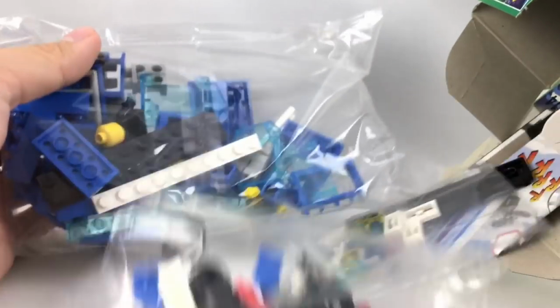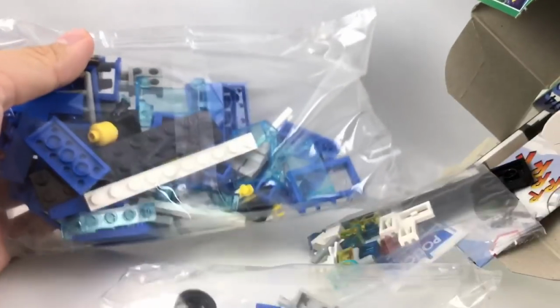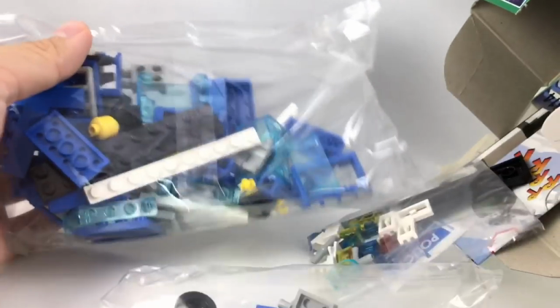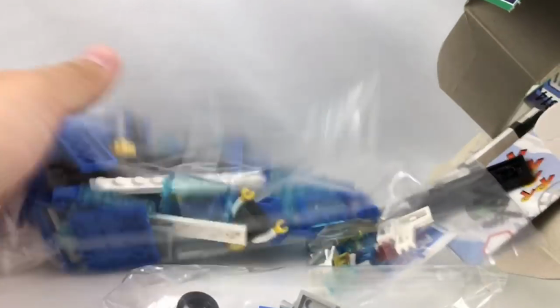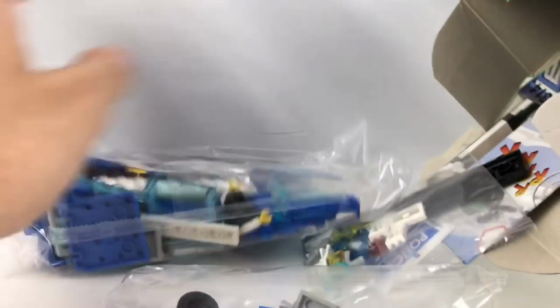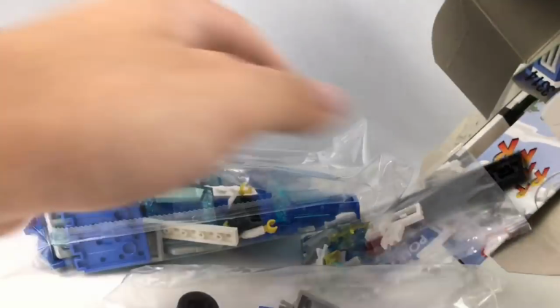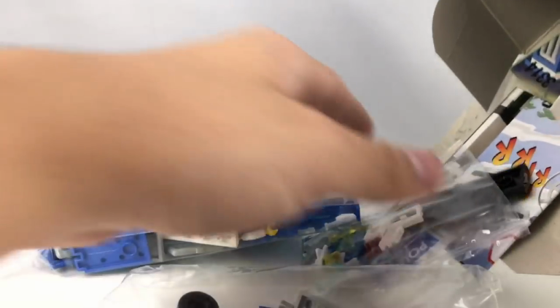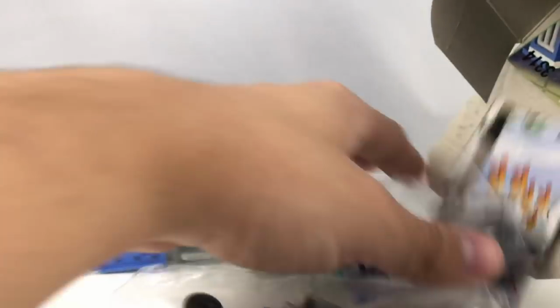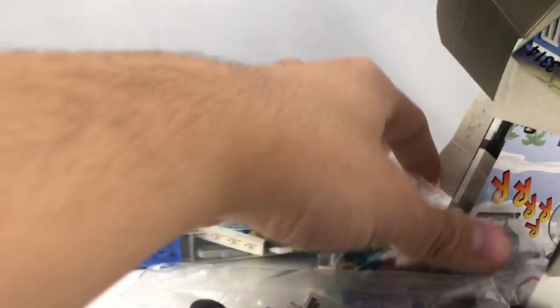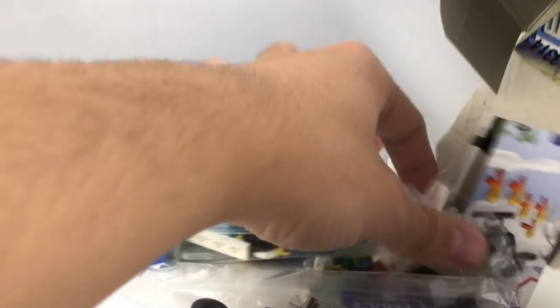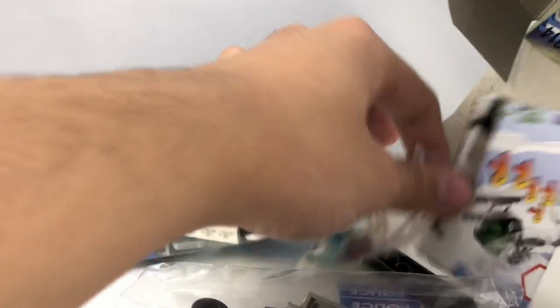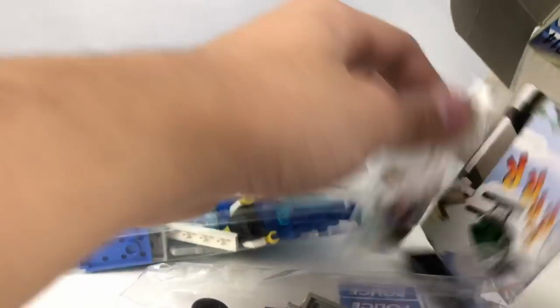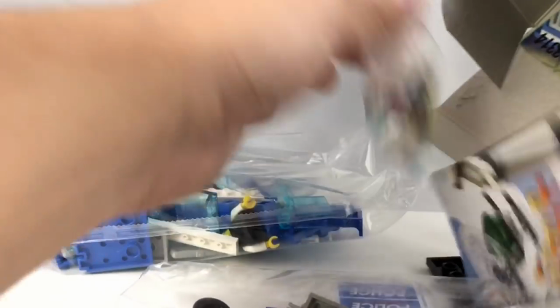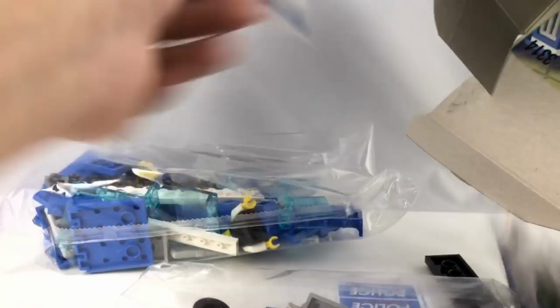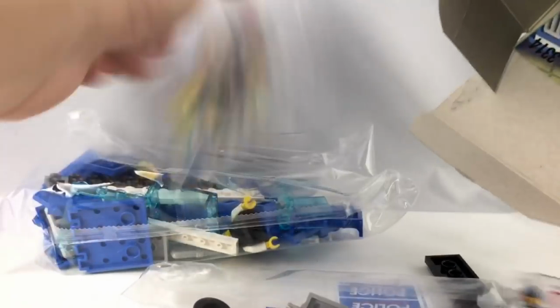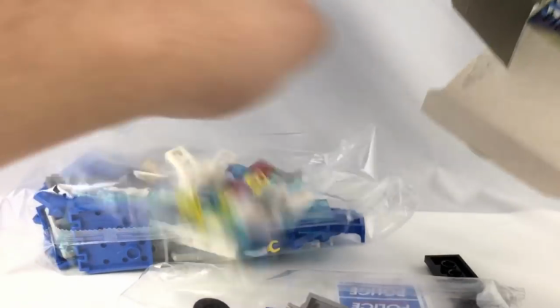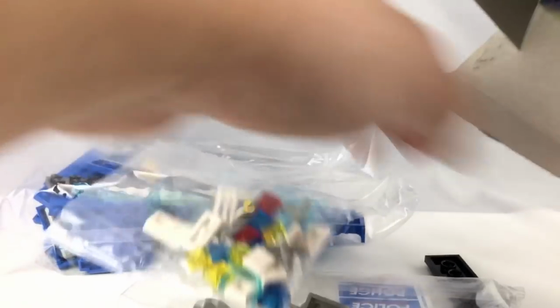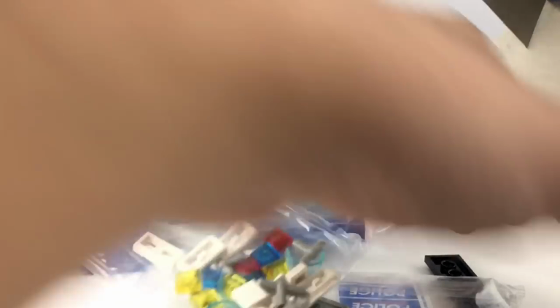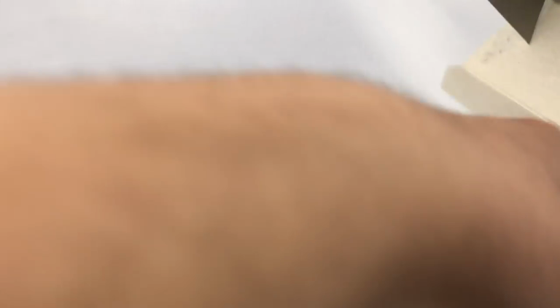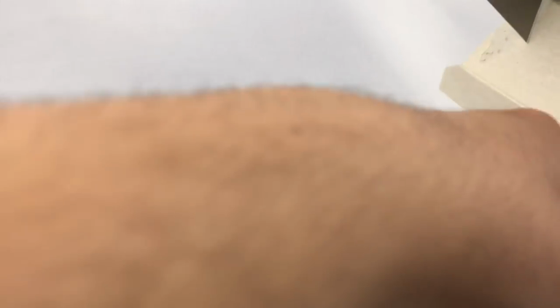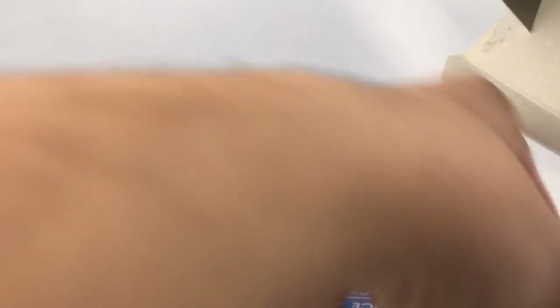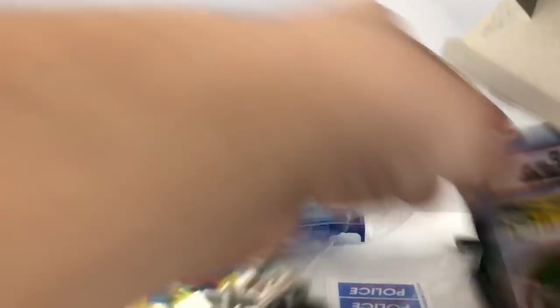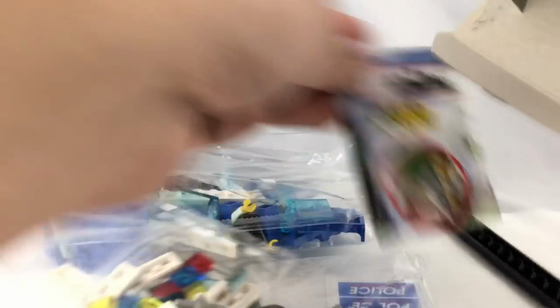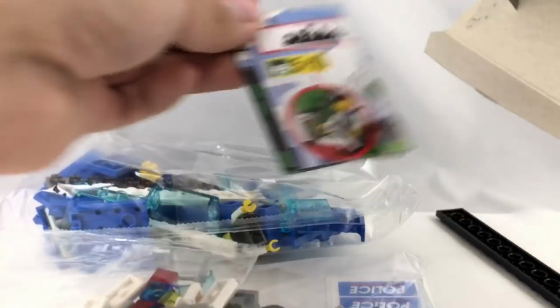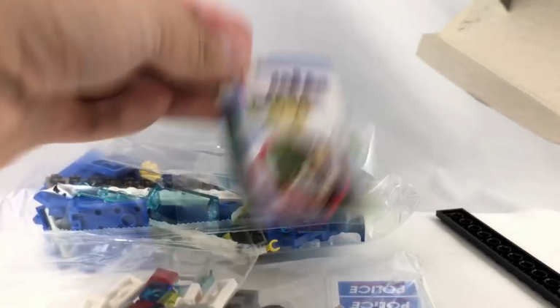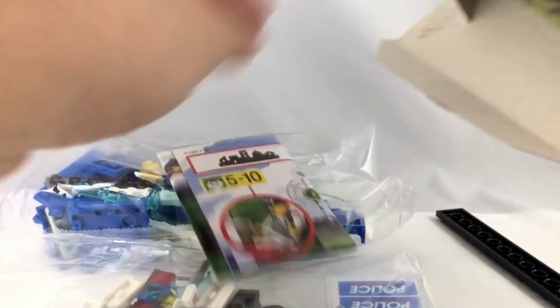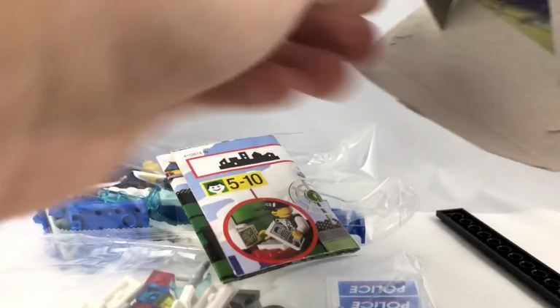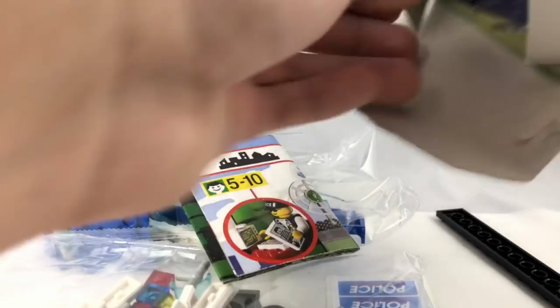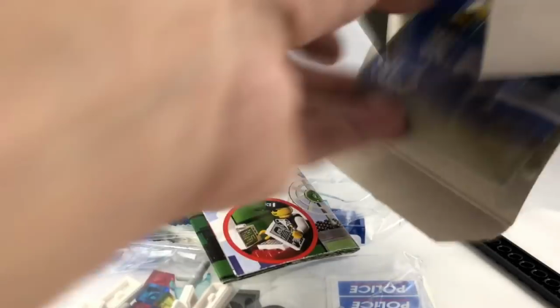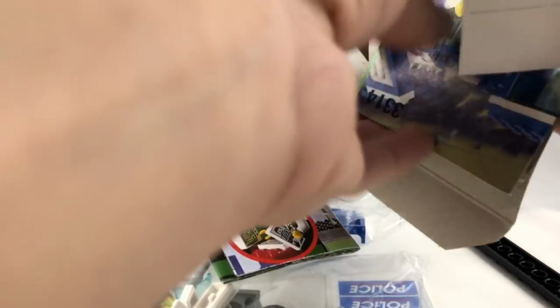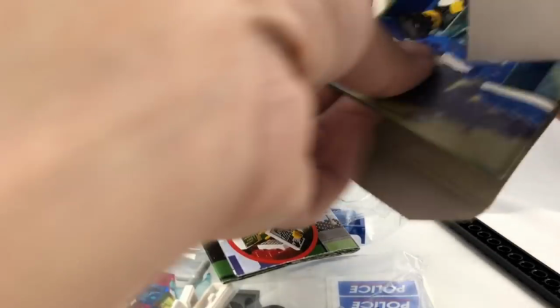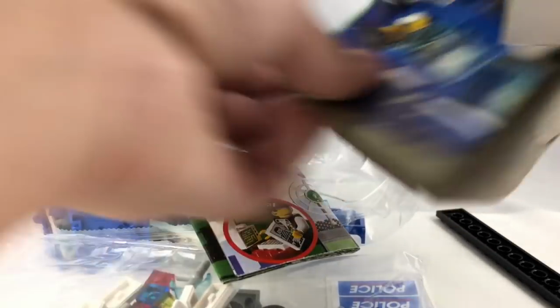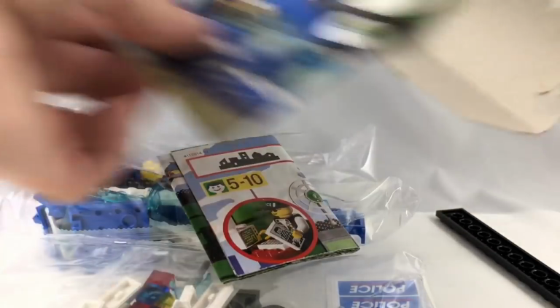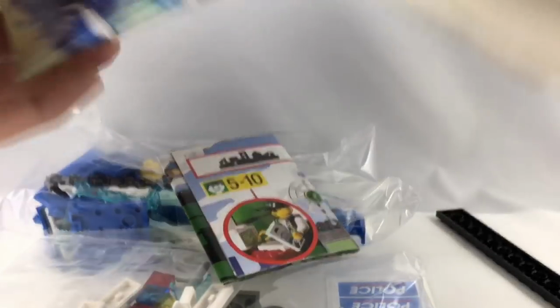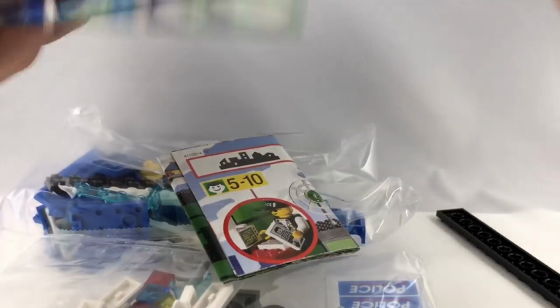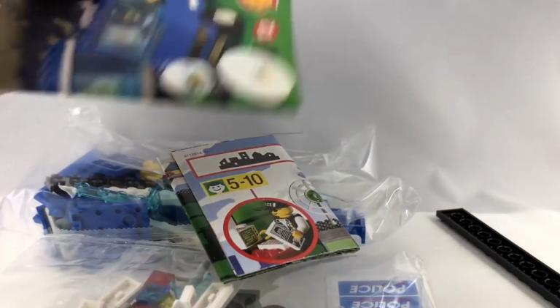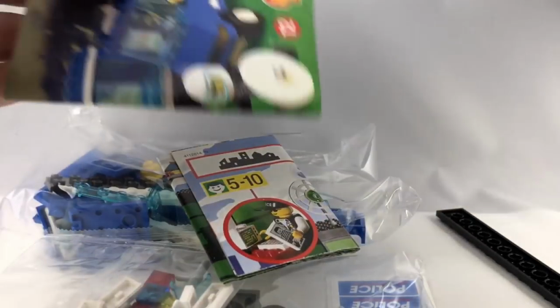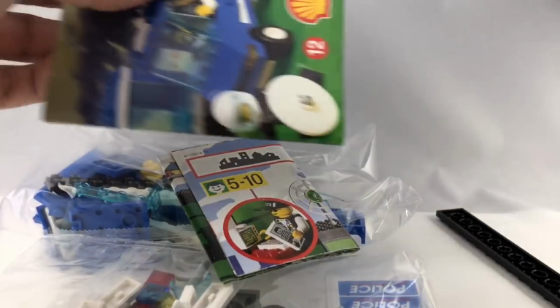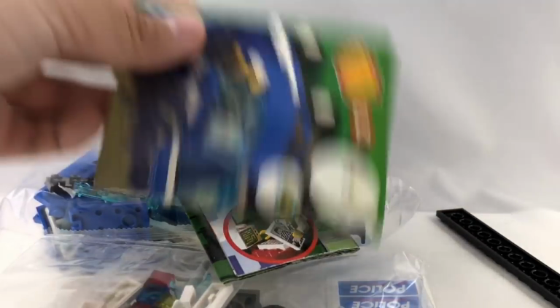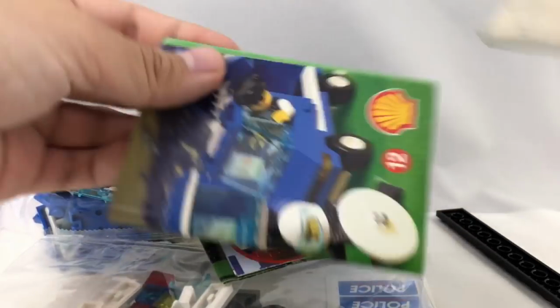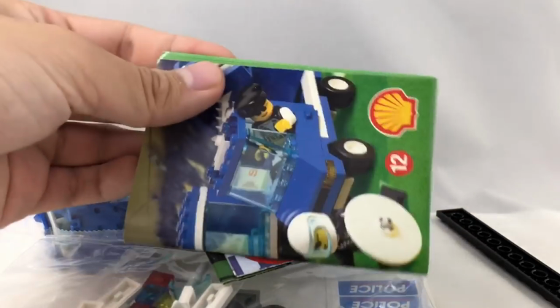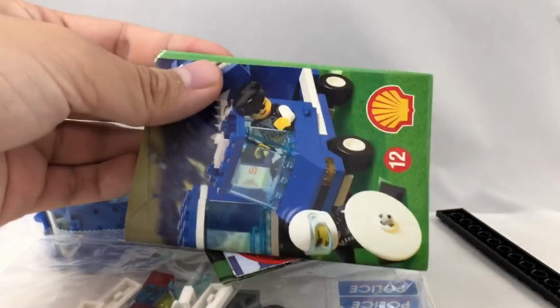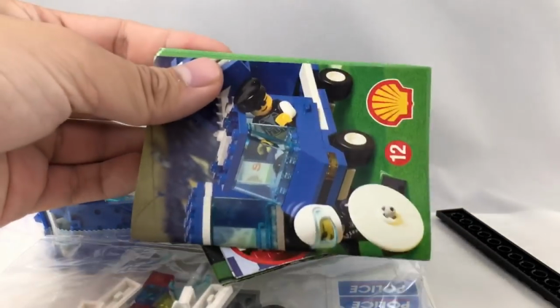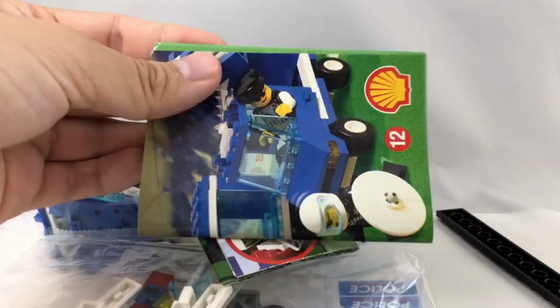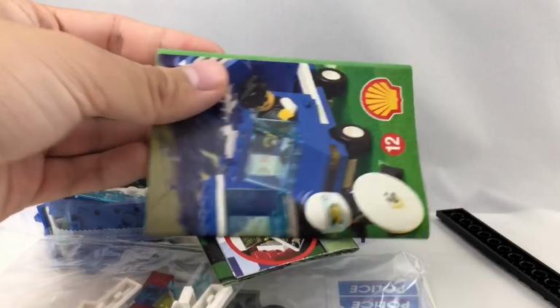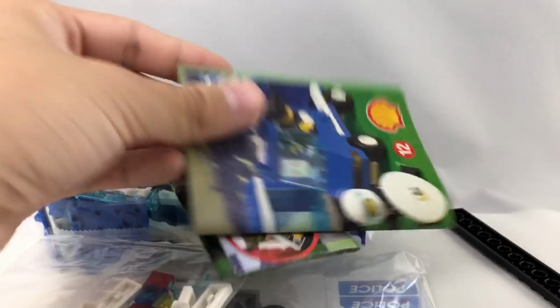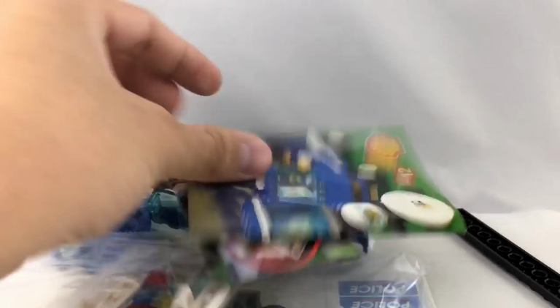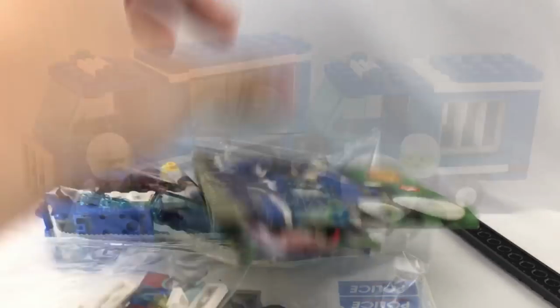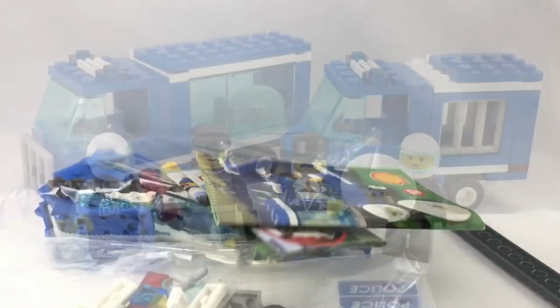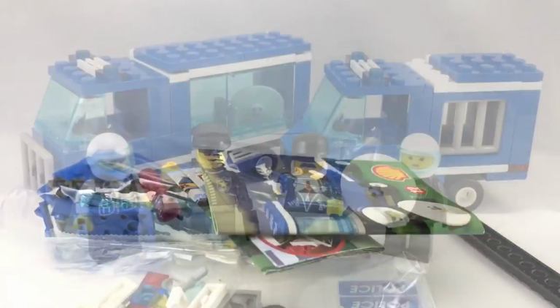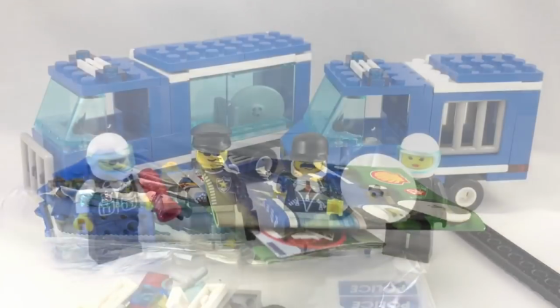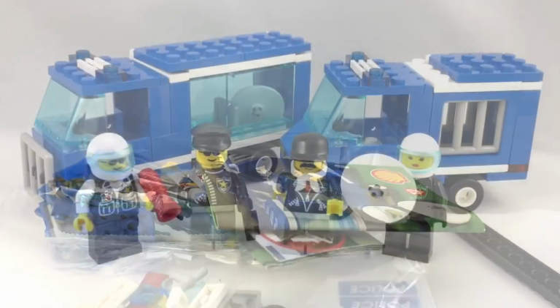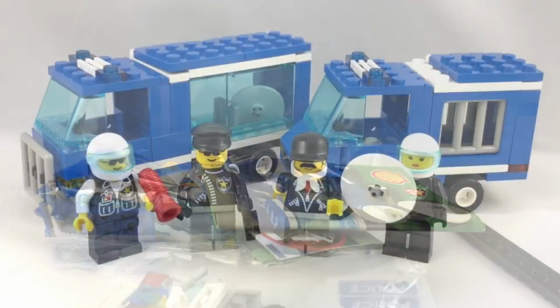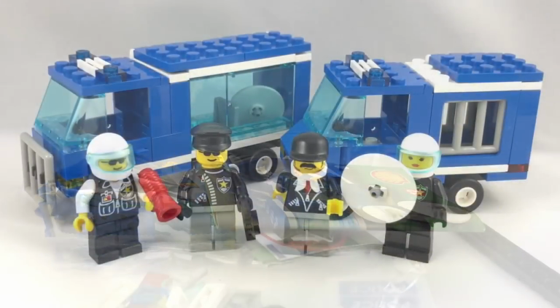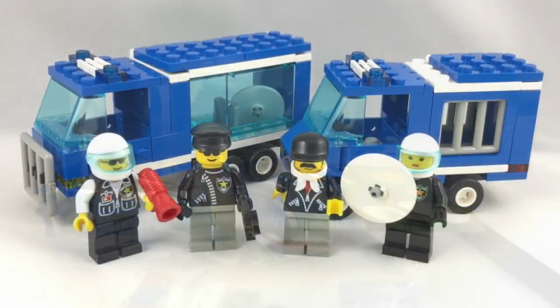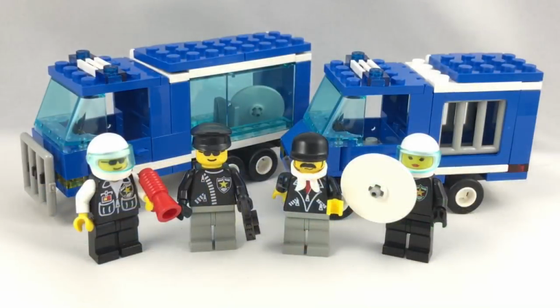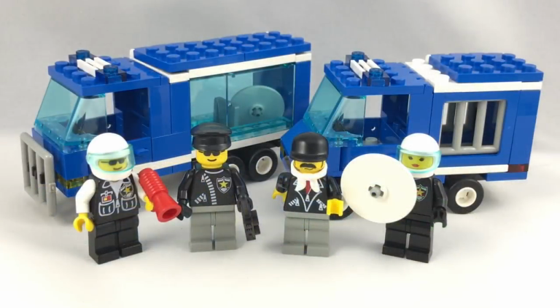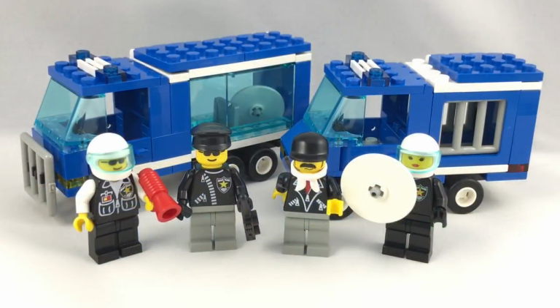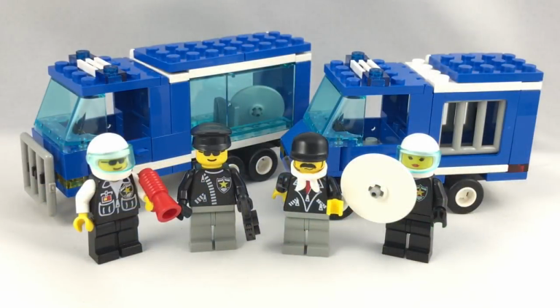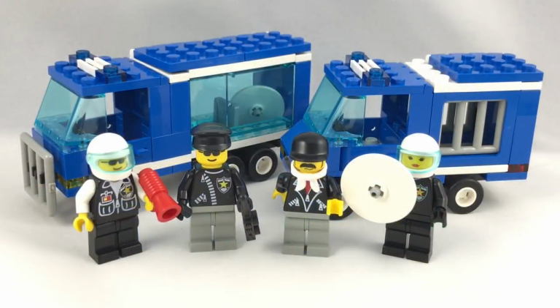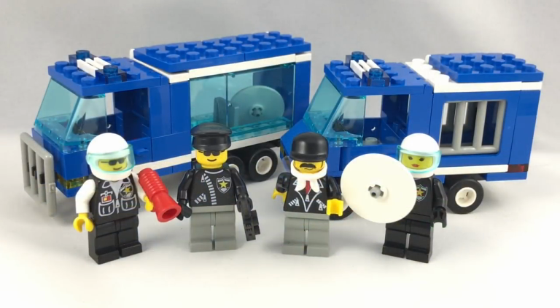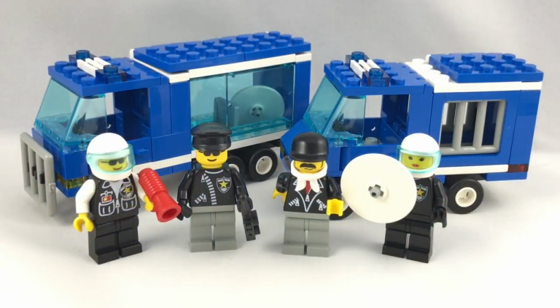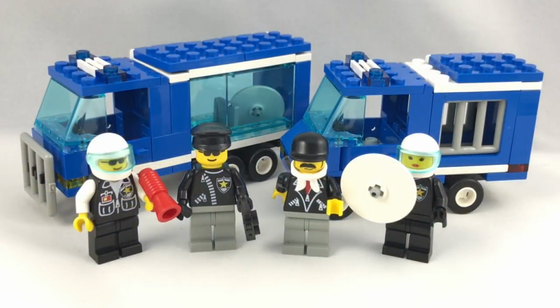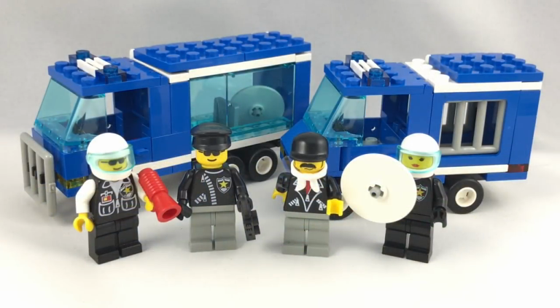Here's all the packaging inside. Seems like they're giving a little poster, and of course the instructions. So here's the set all built up.